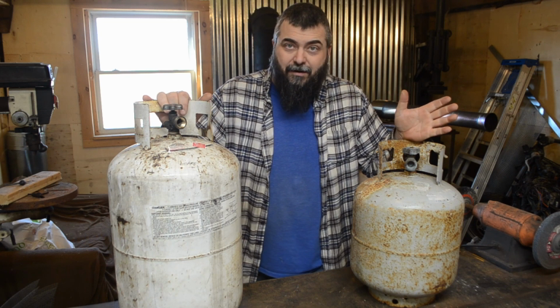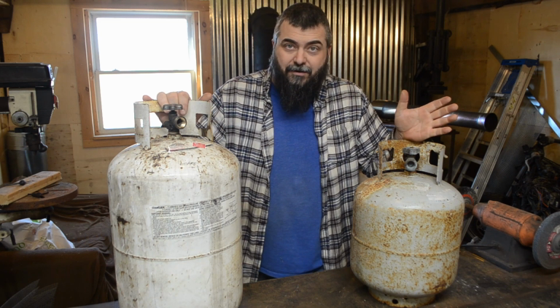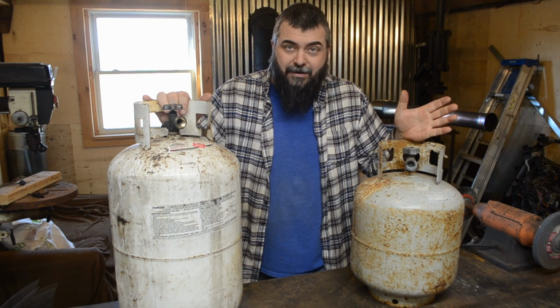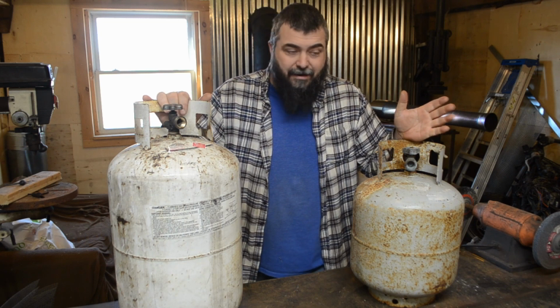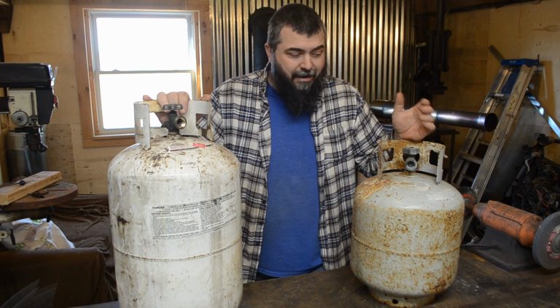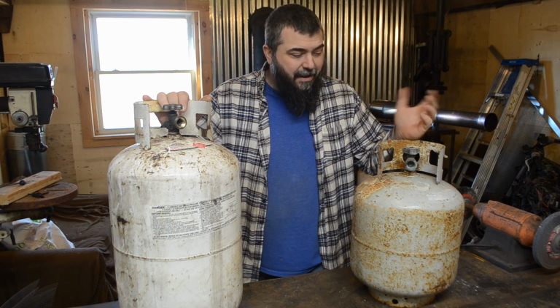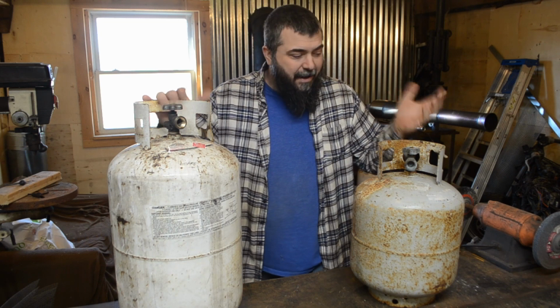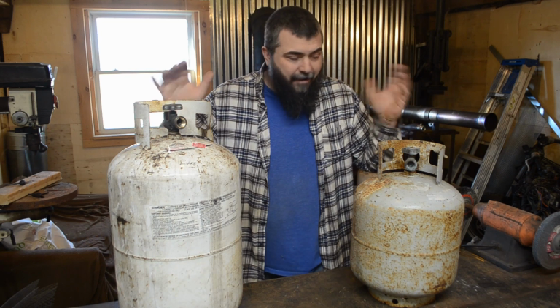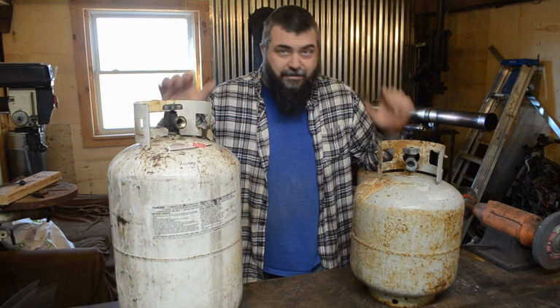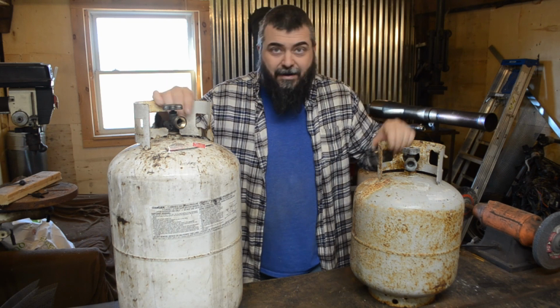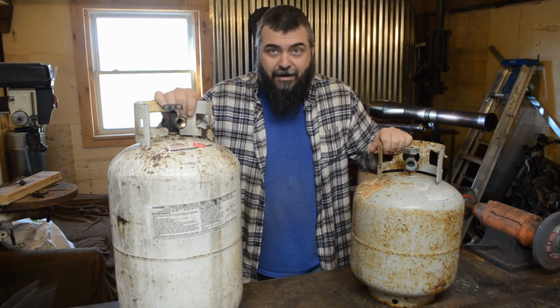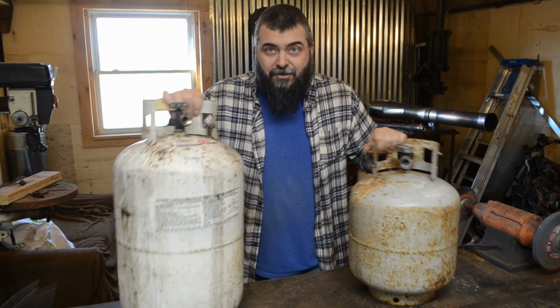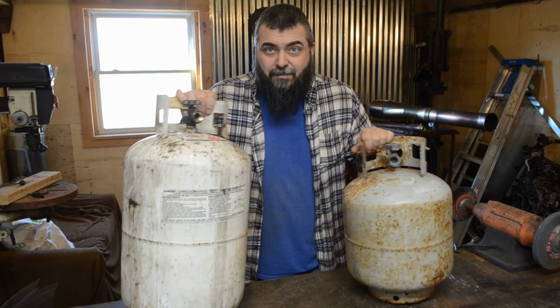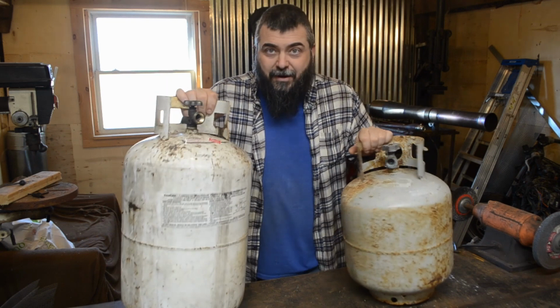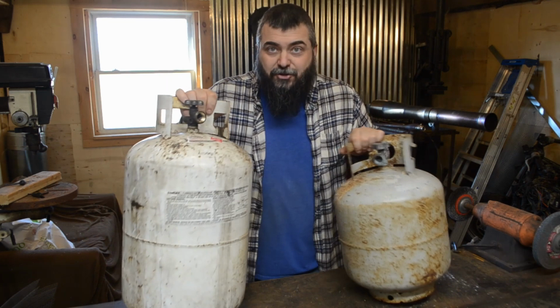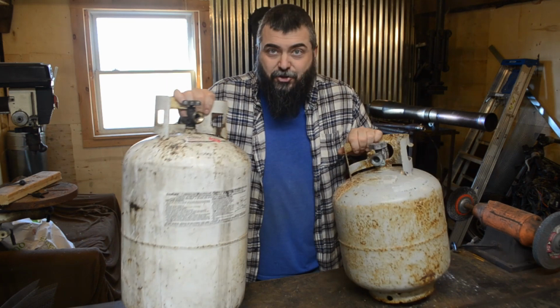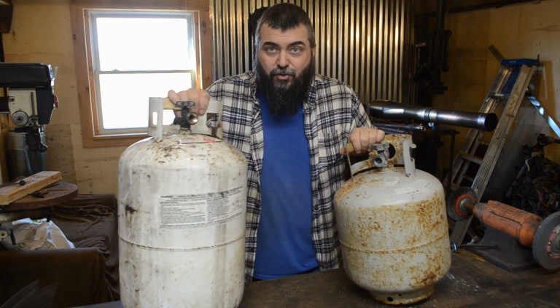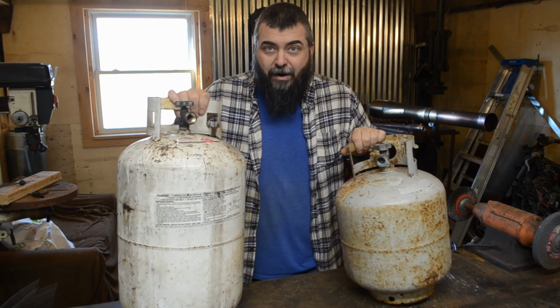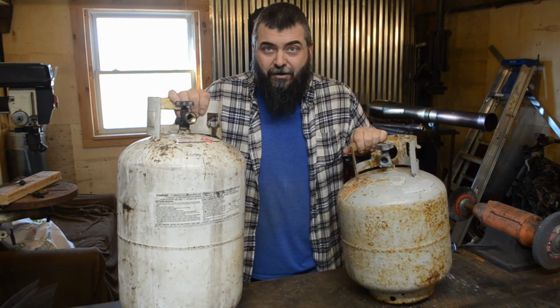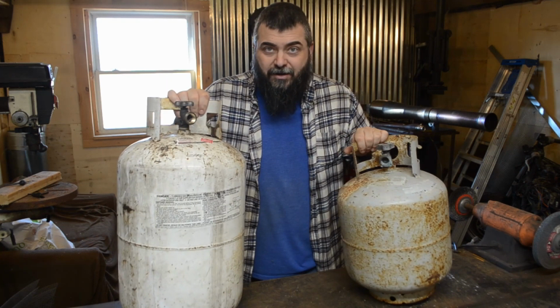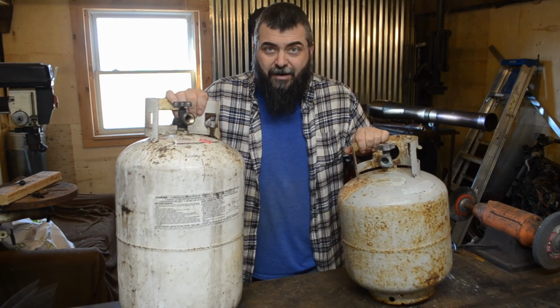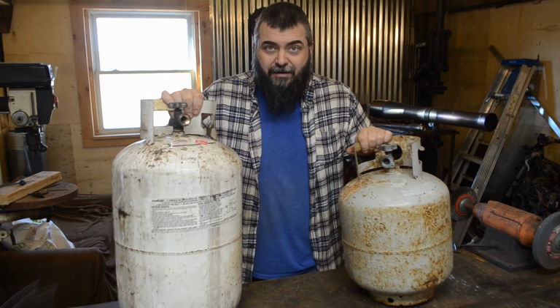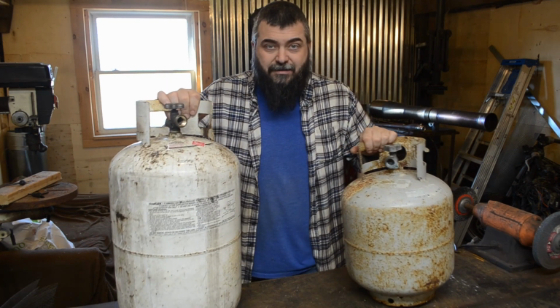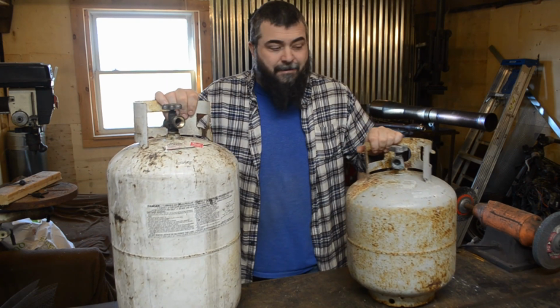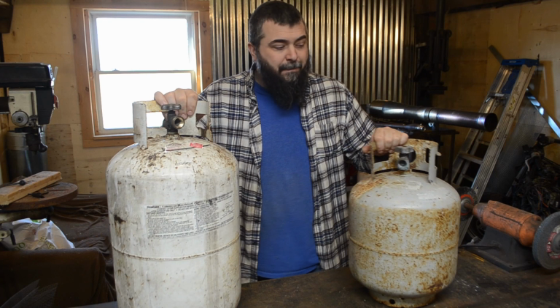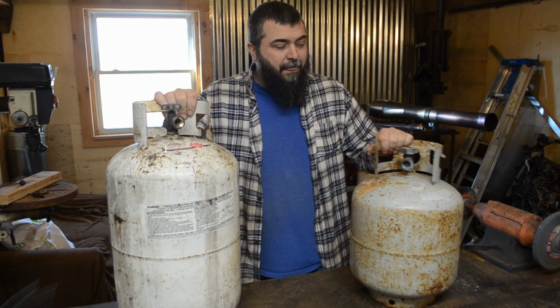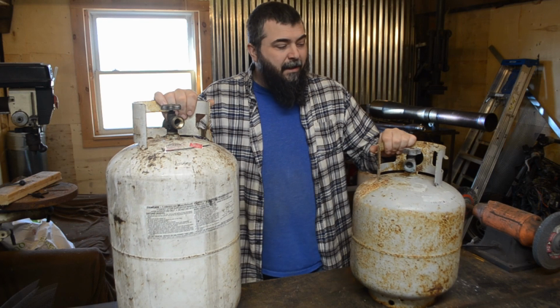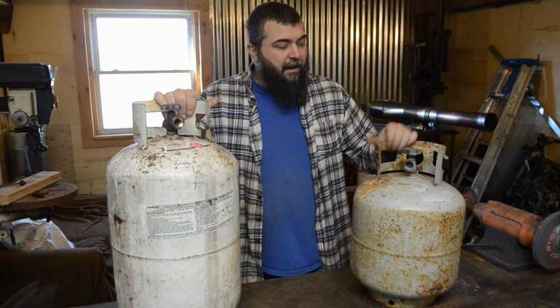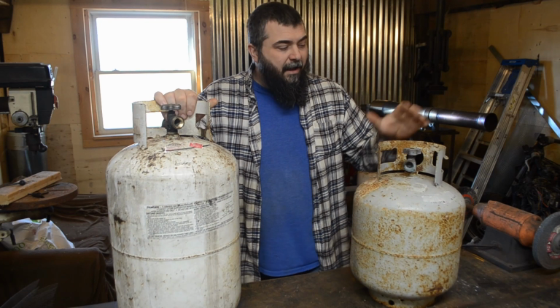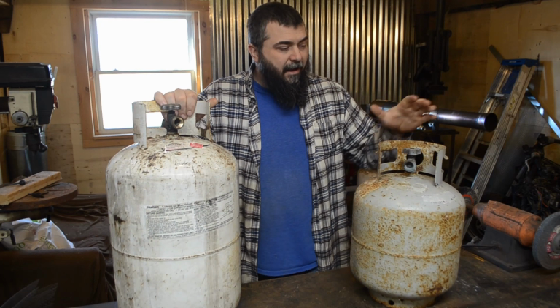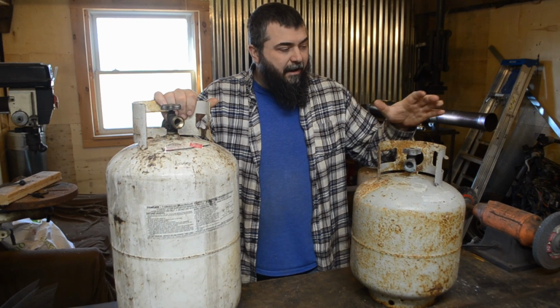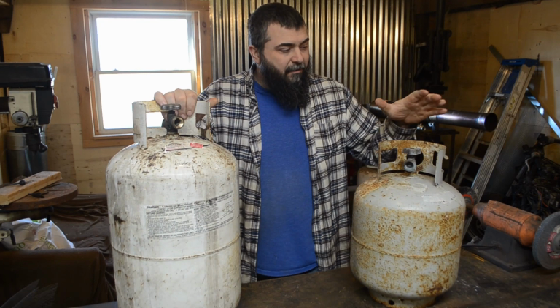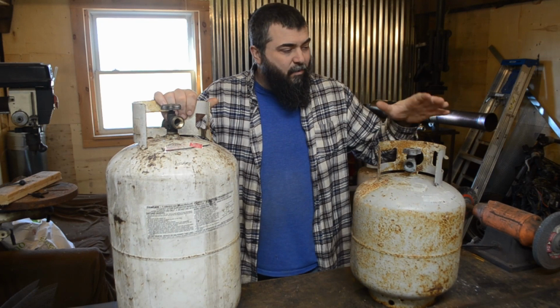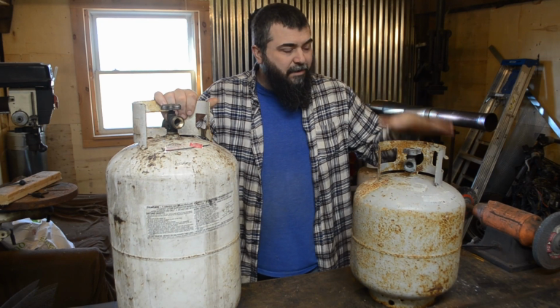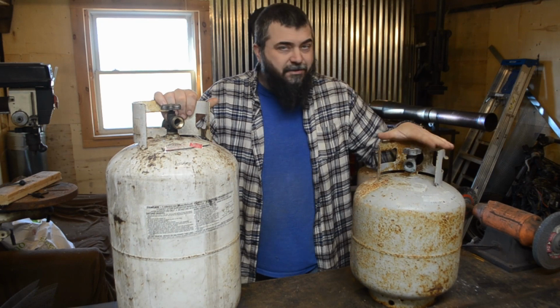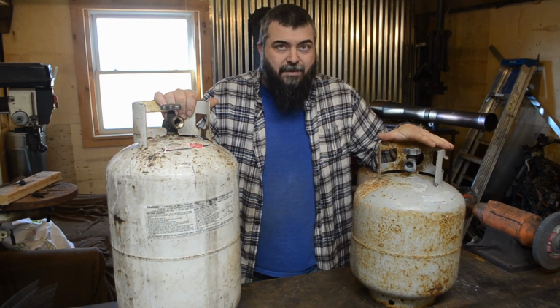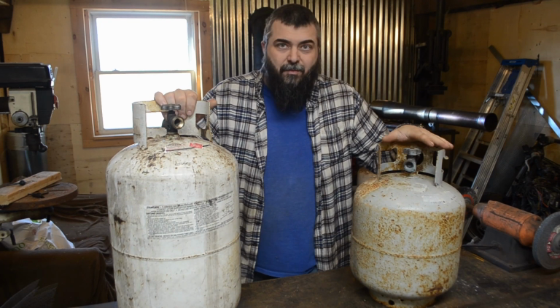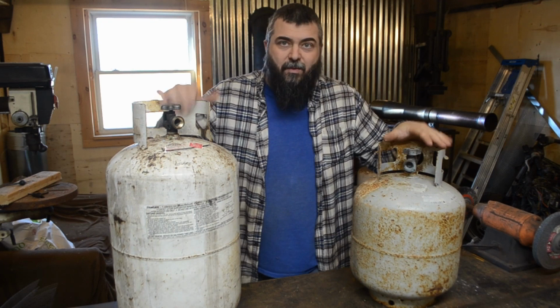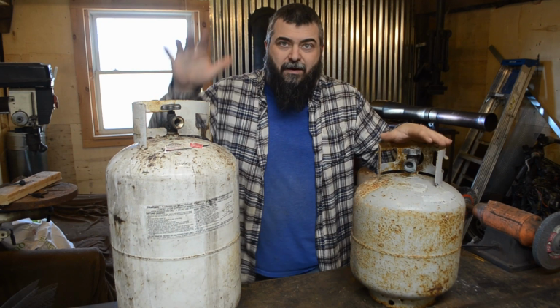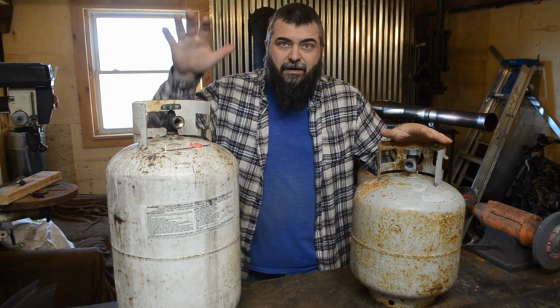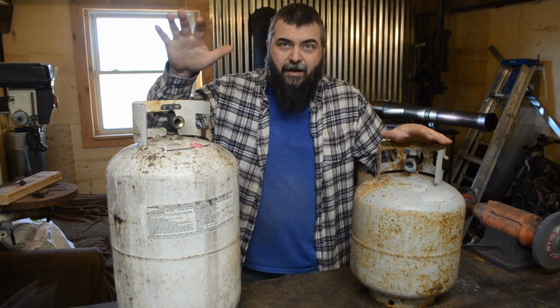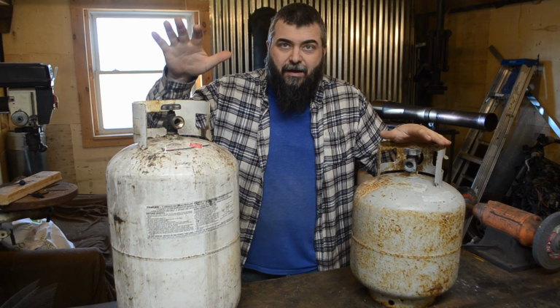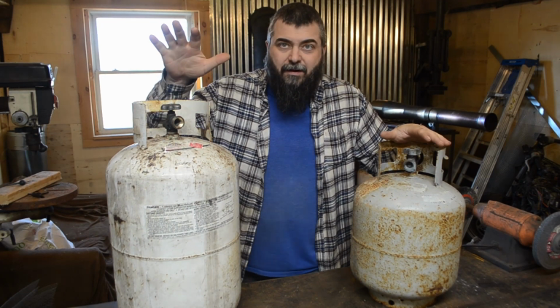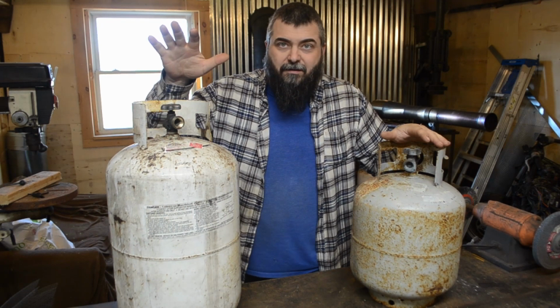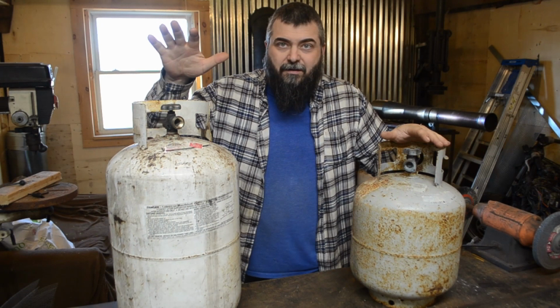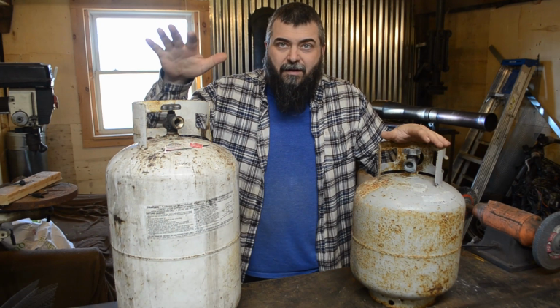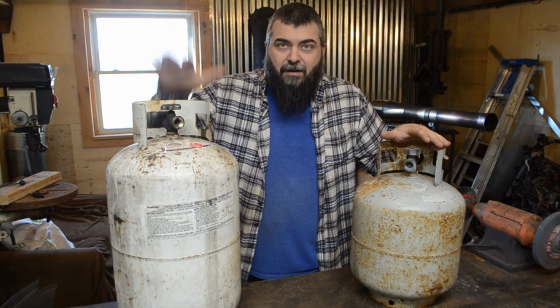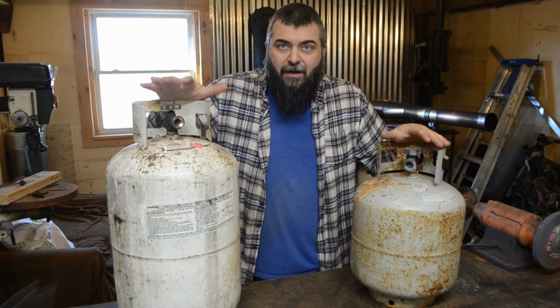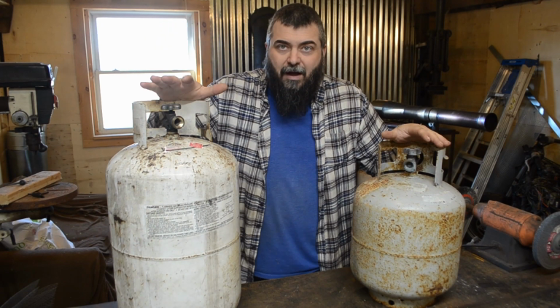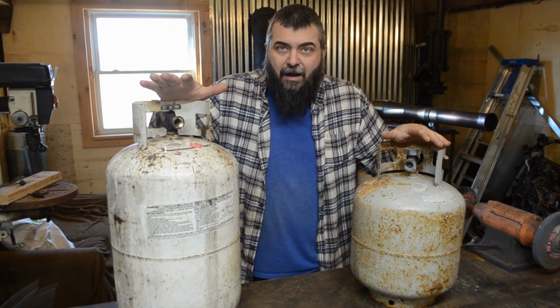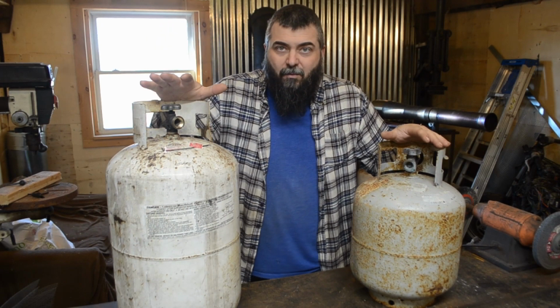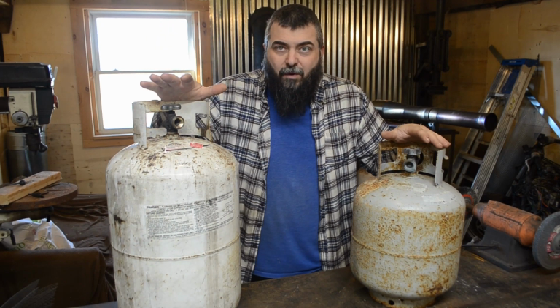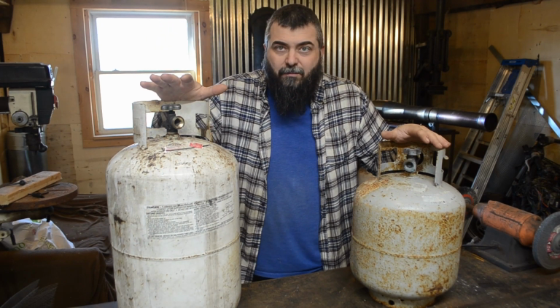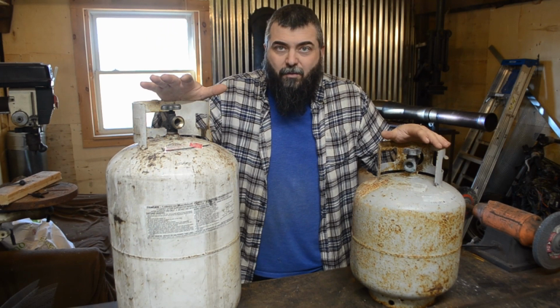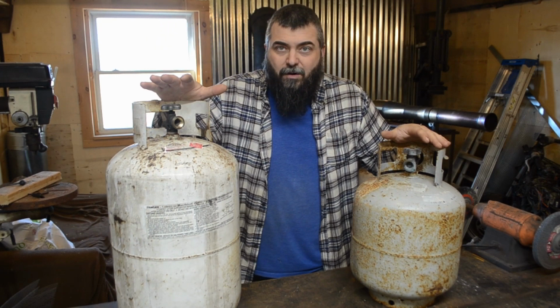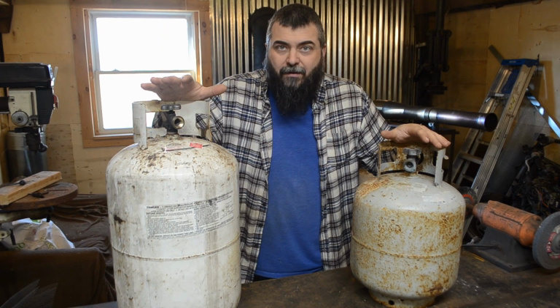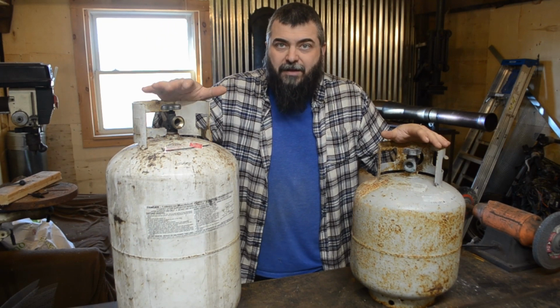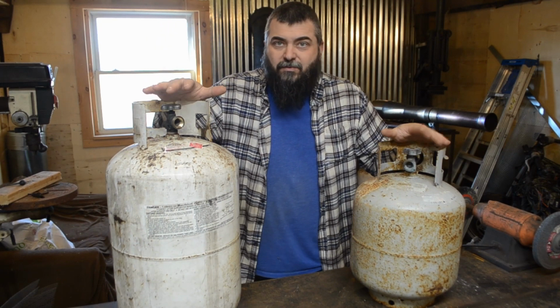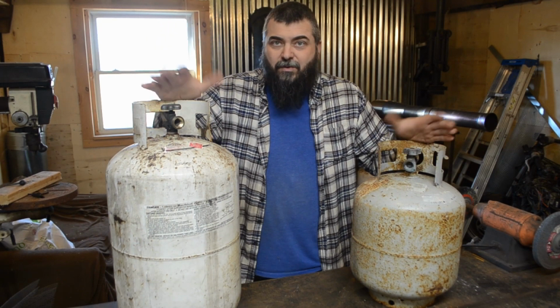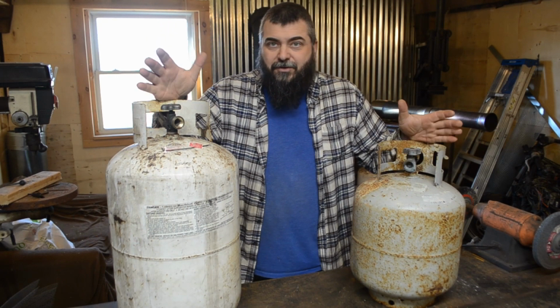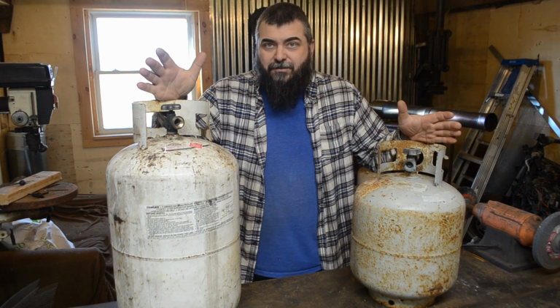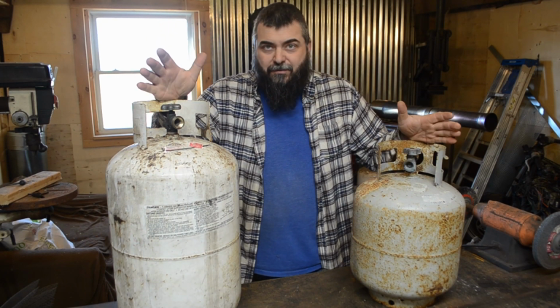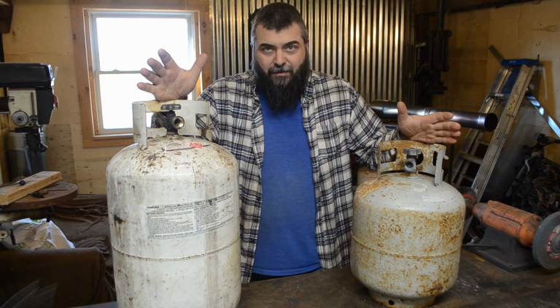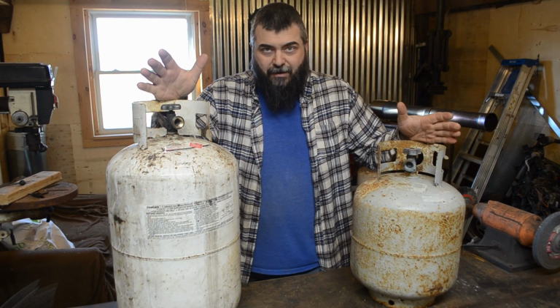I've decided to actually make two air tanks — one simple one and one more advanced one, just for fun.